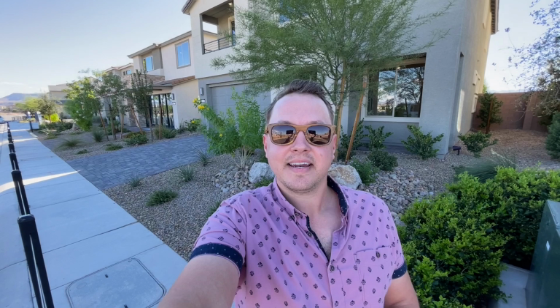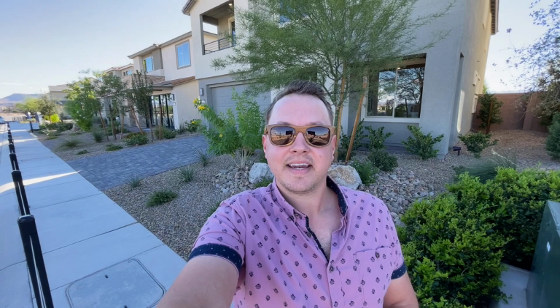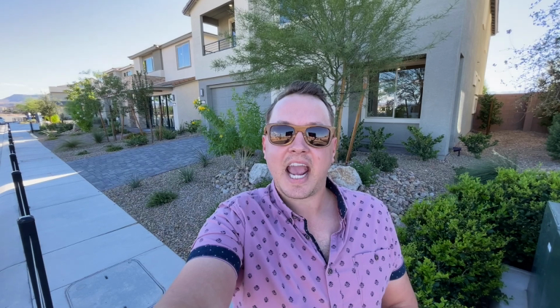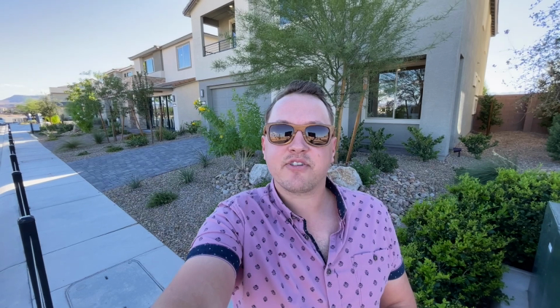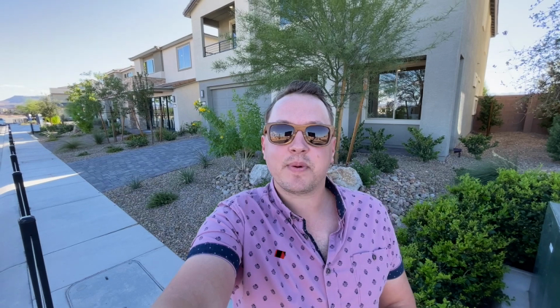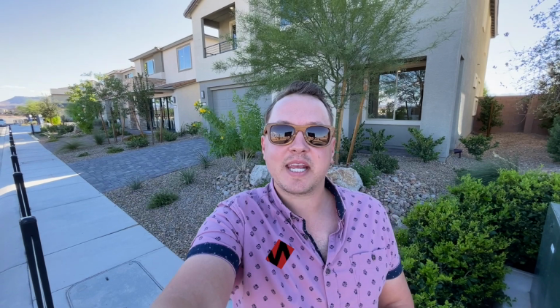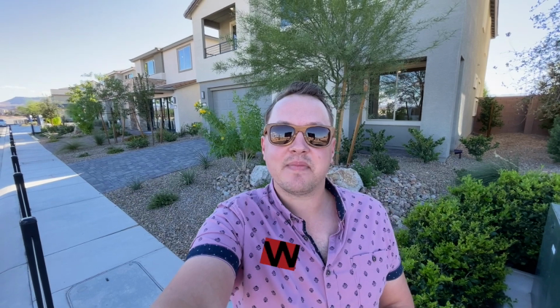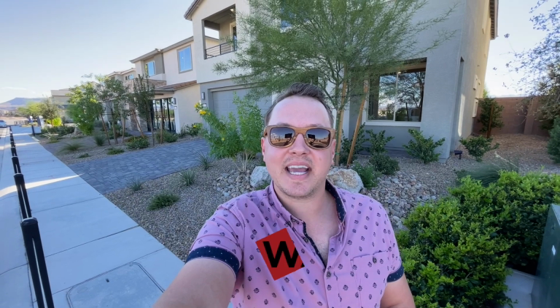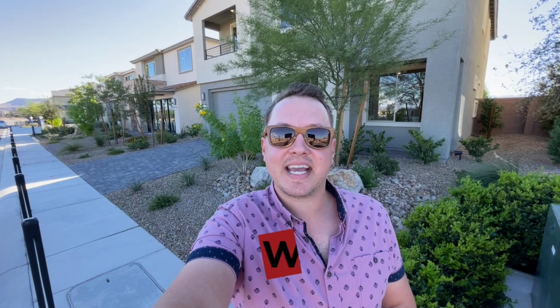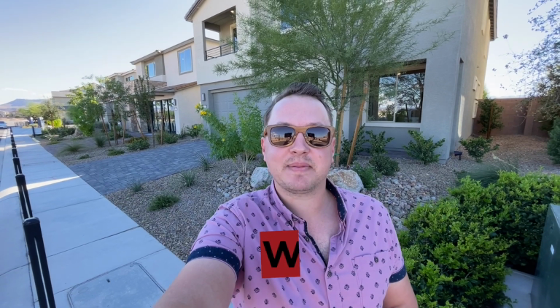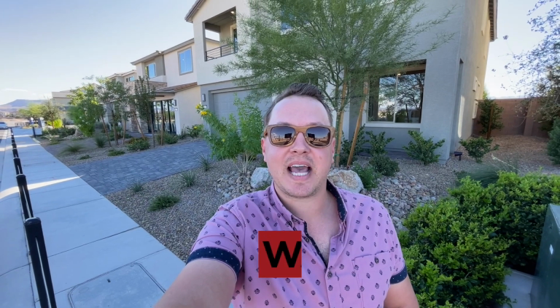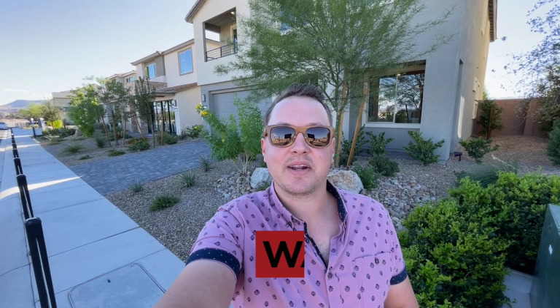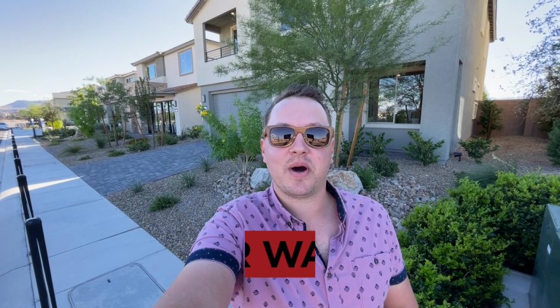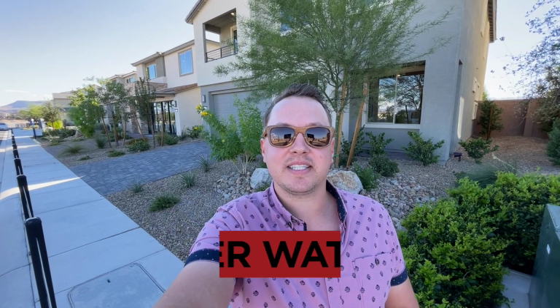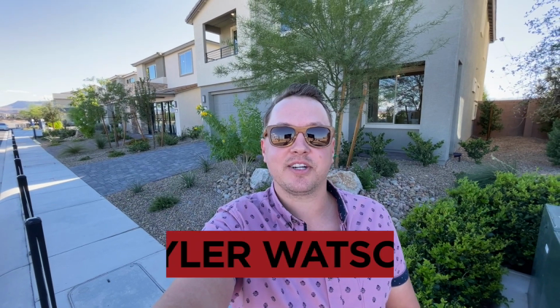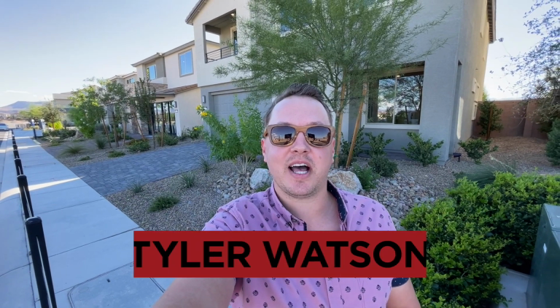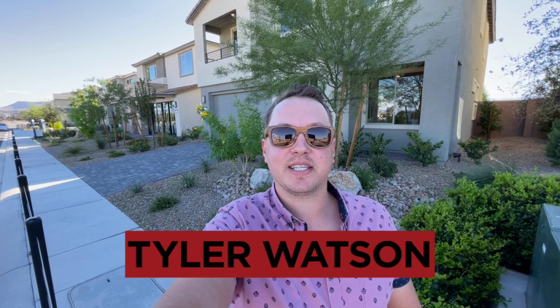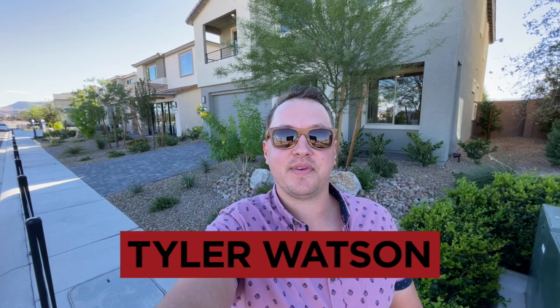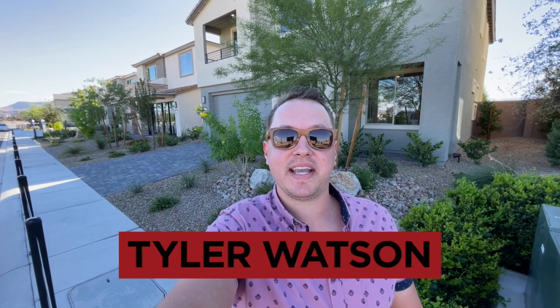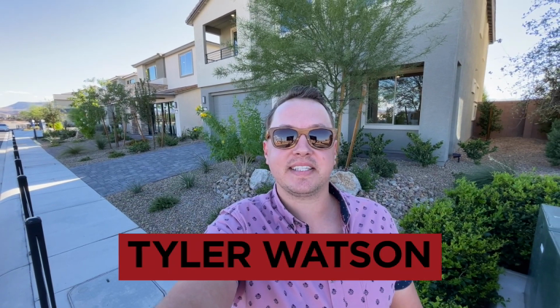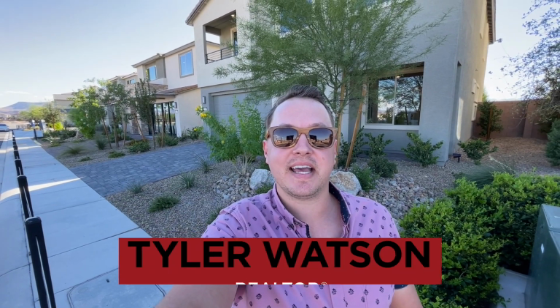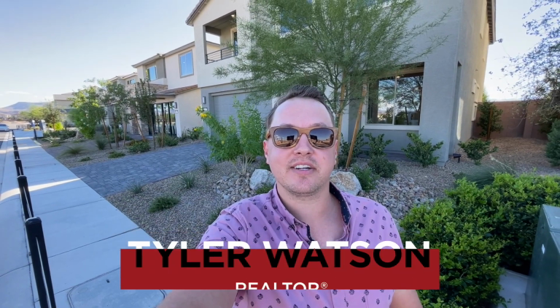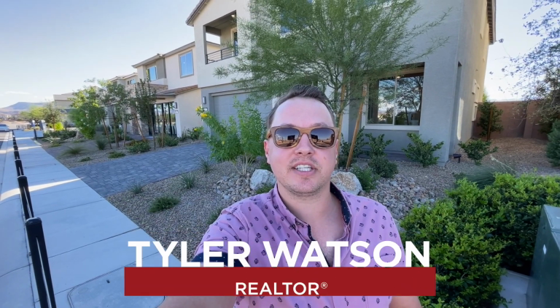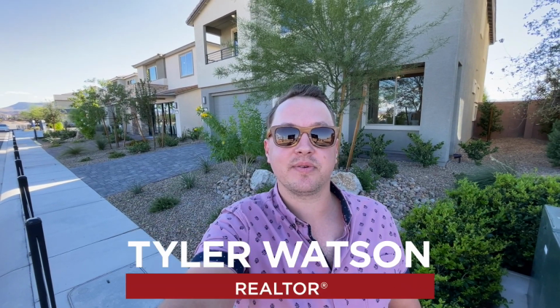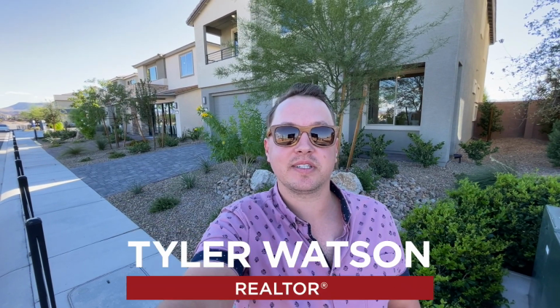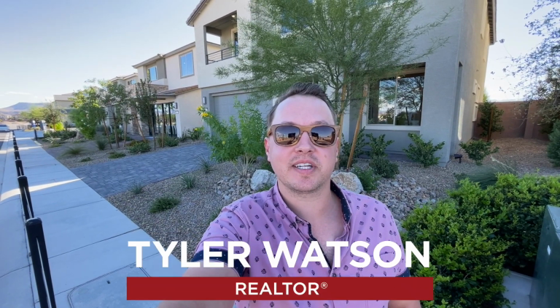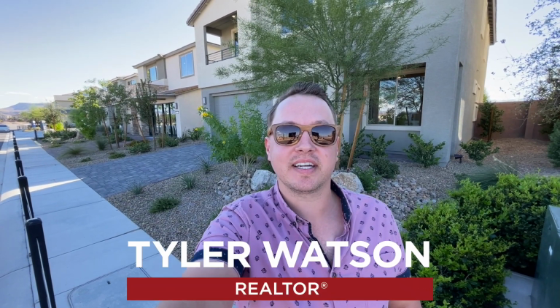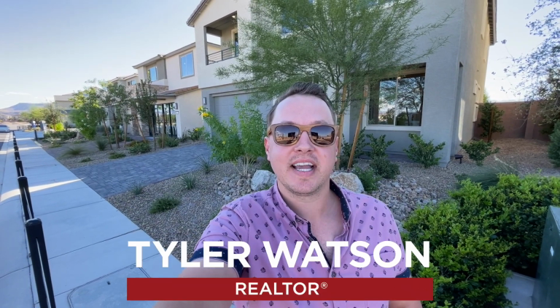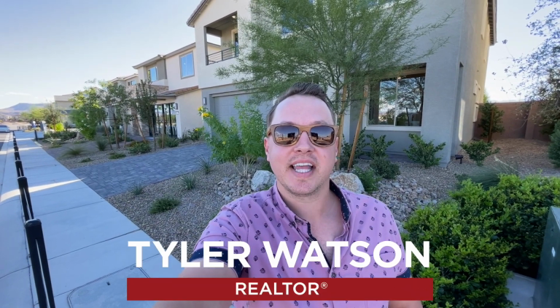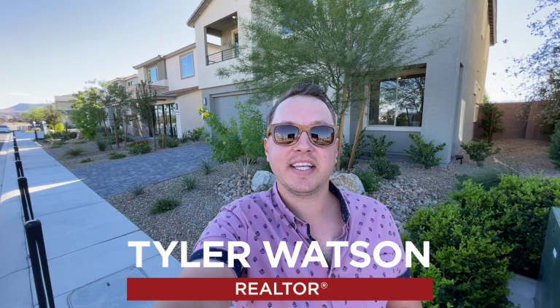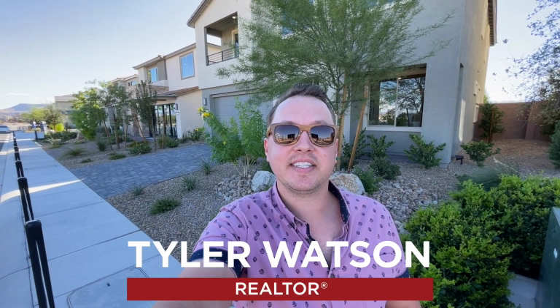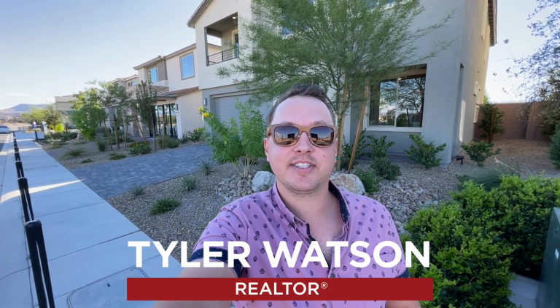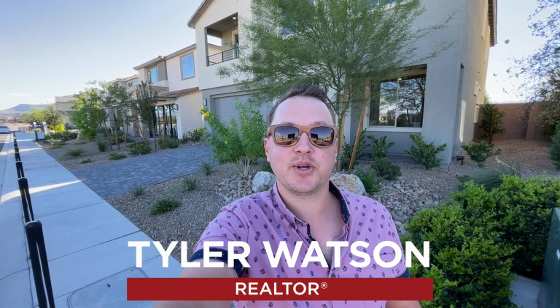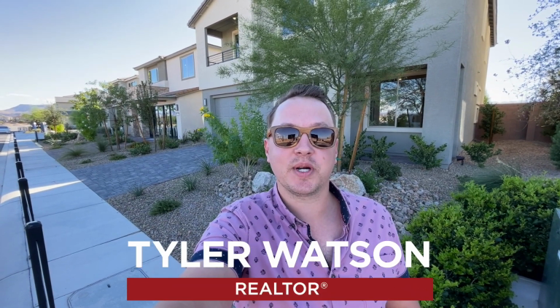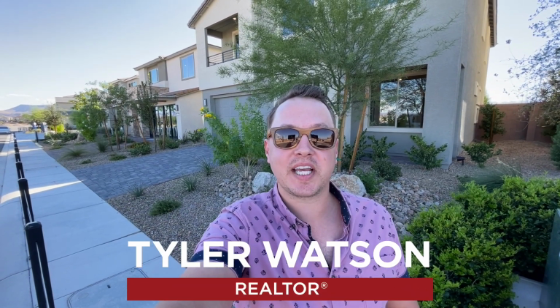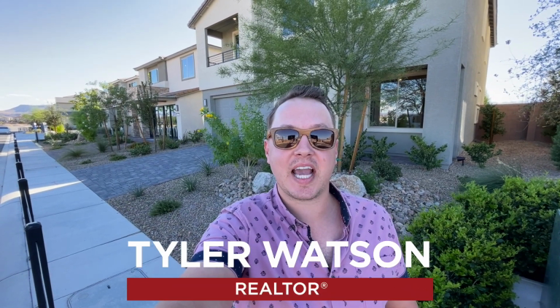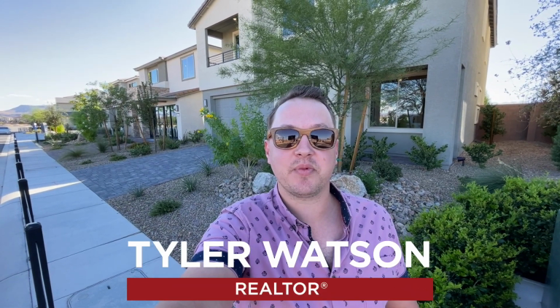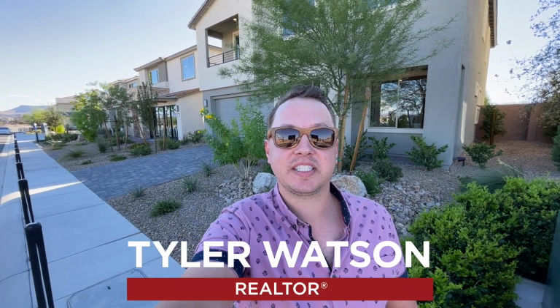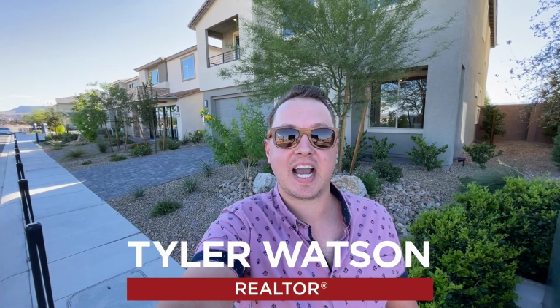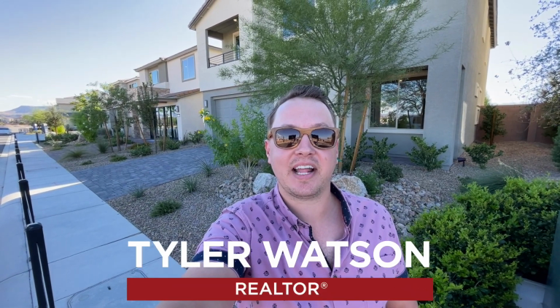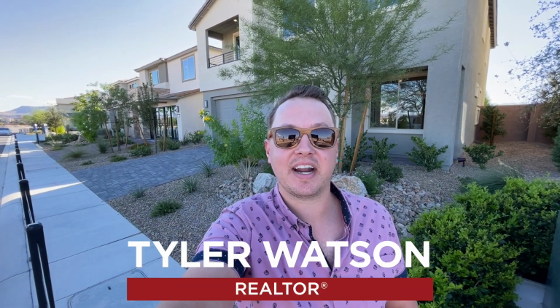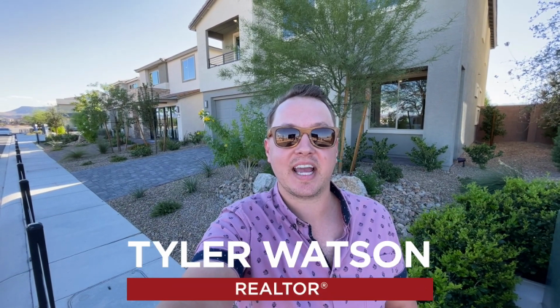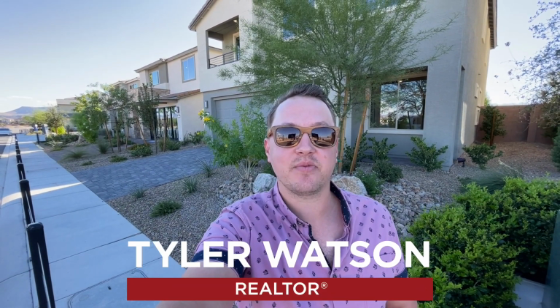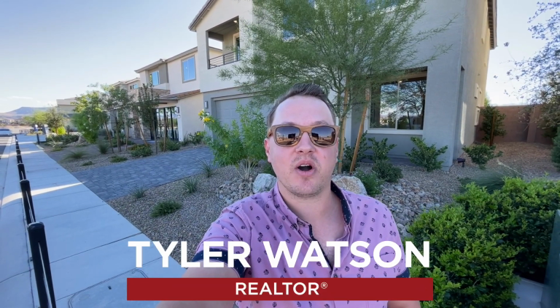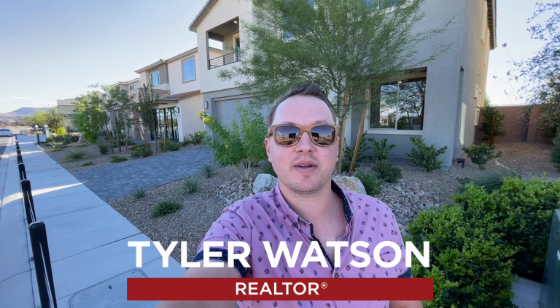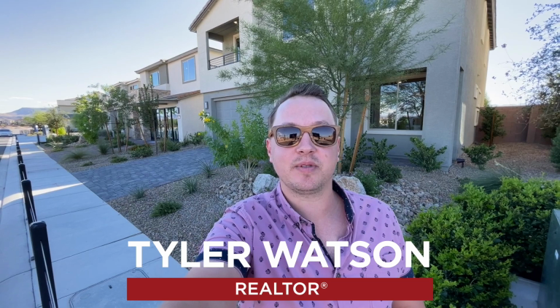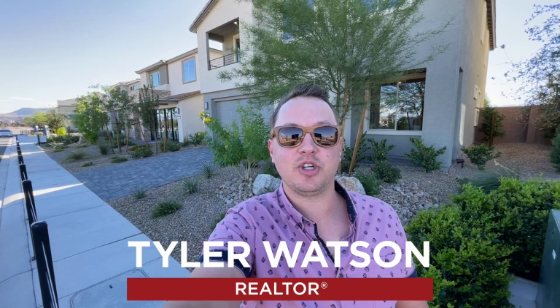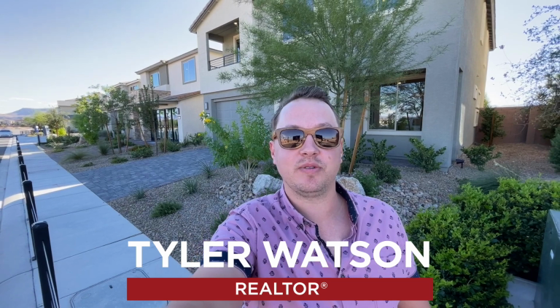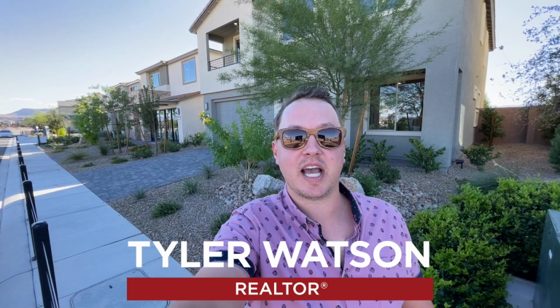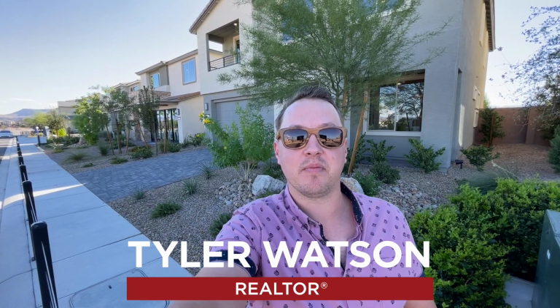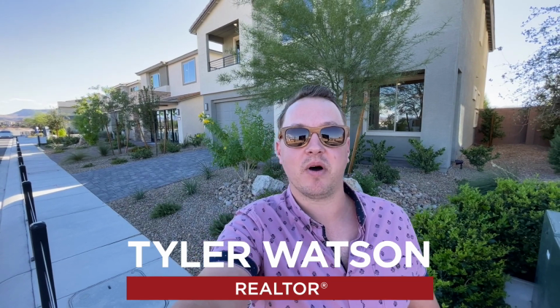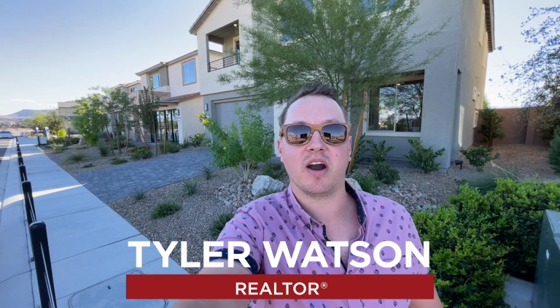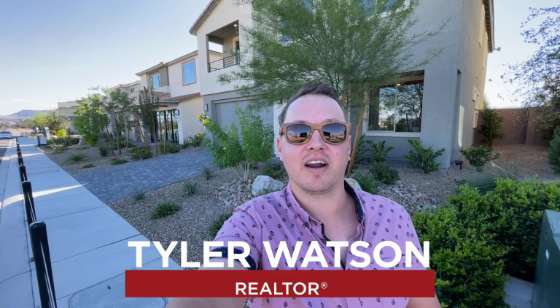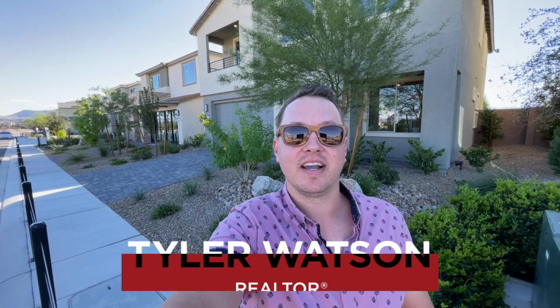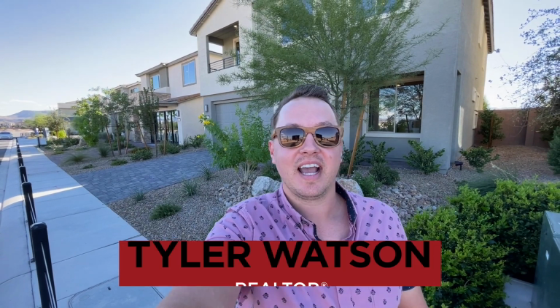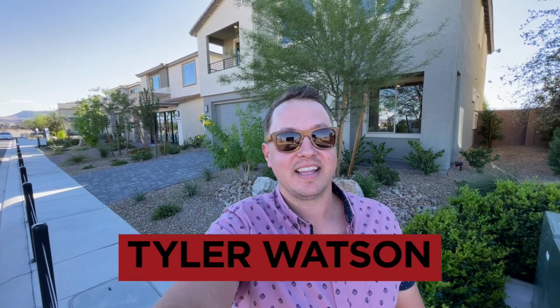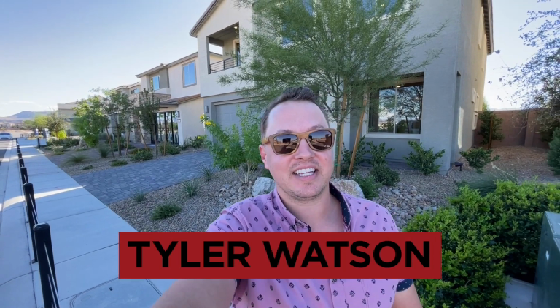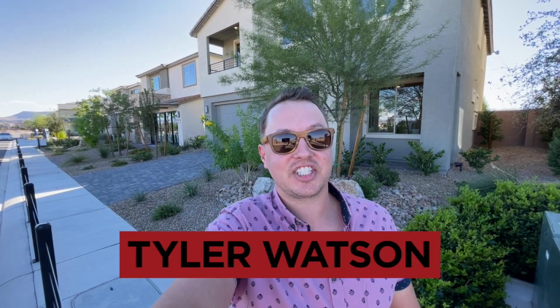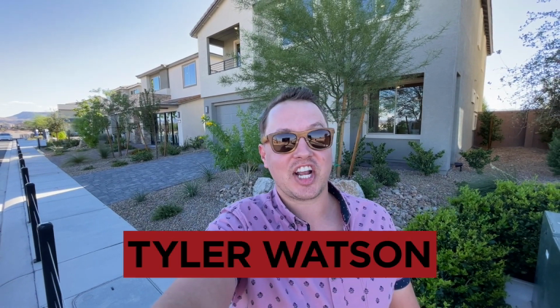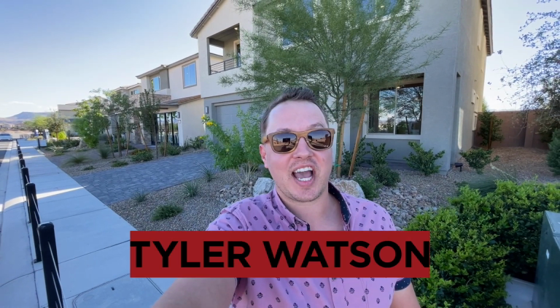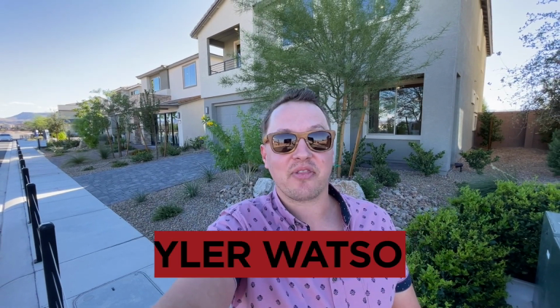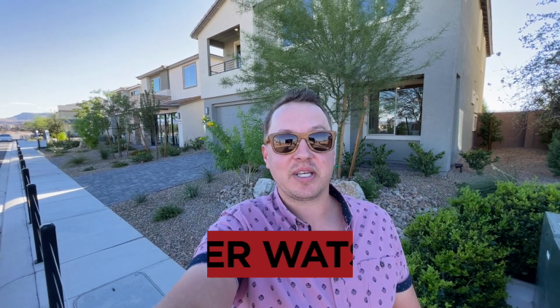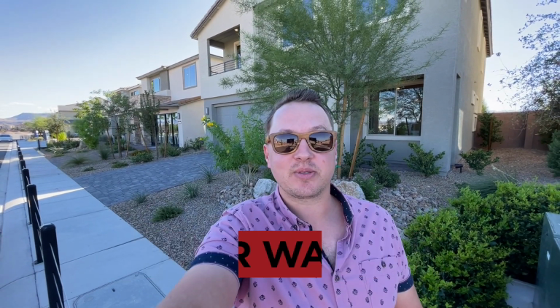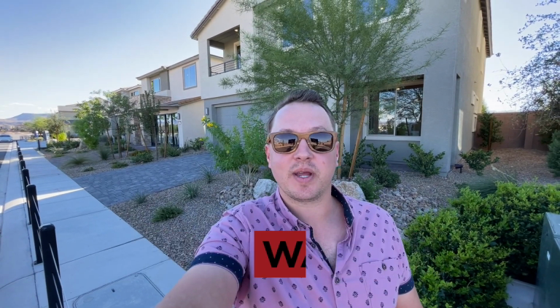Hey everybody, my name is Tyler Watson, your Las Vegas and Henderson Realtor. This is Tour Time with Tyler and welcome to Del Mar. Let's check out this one.